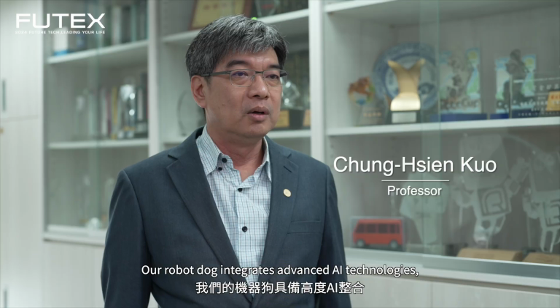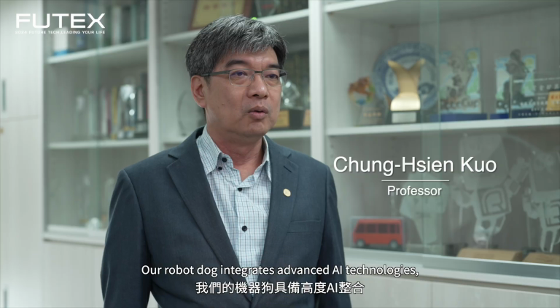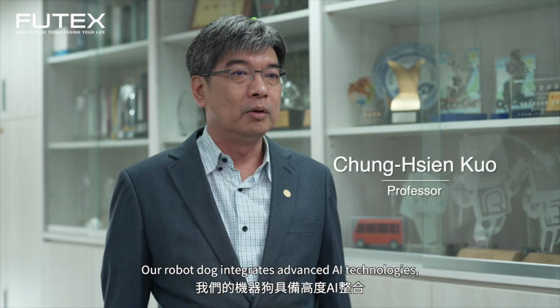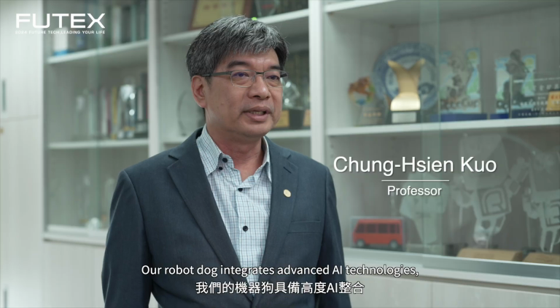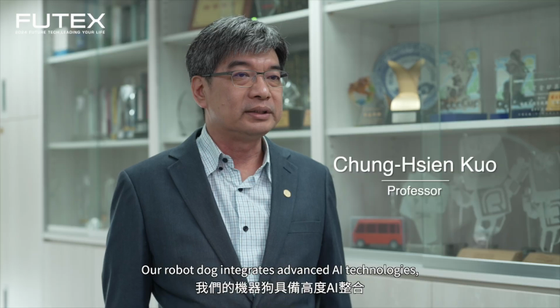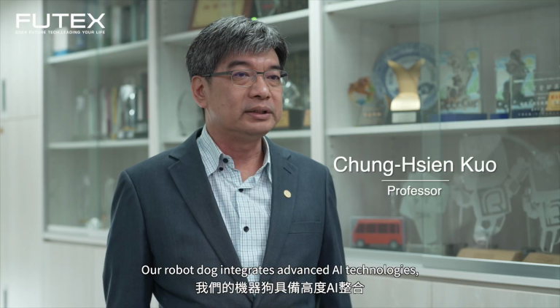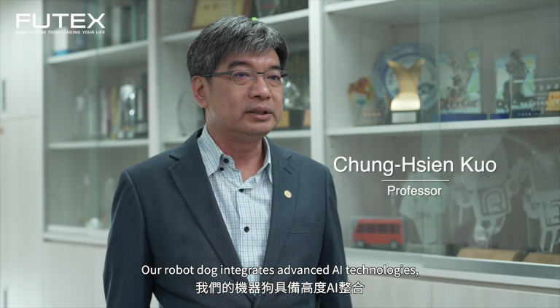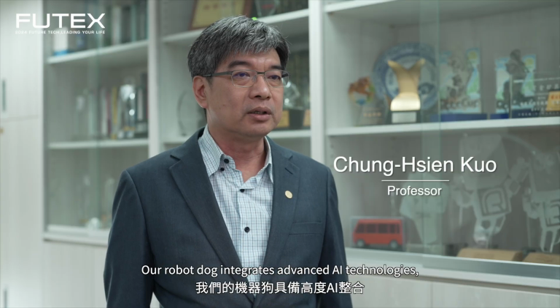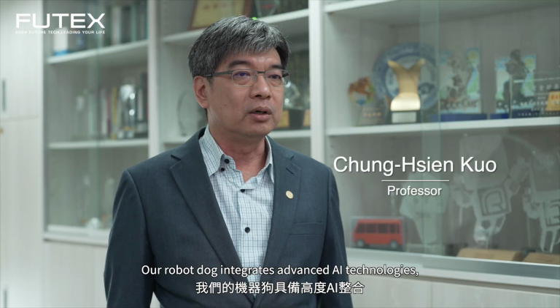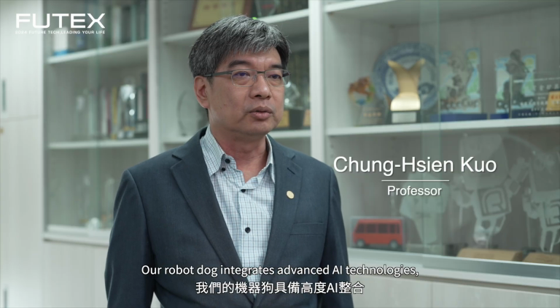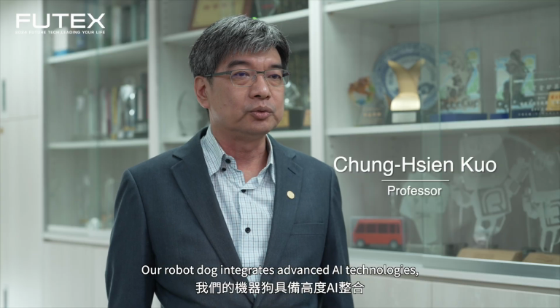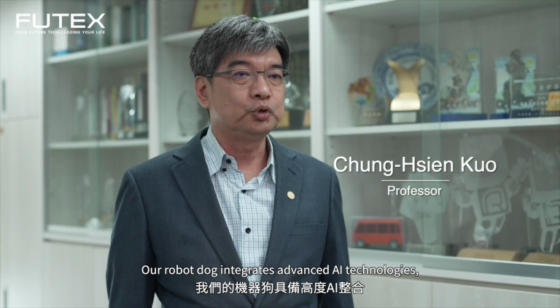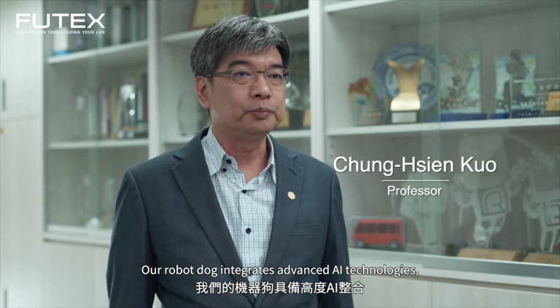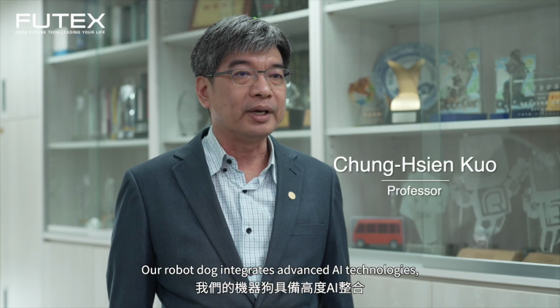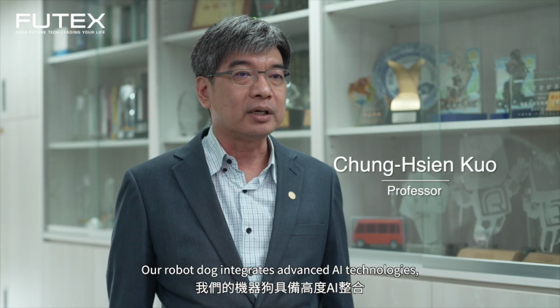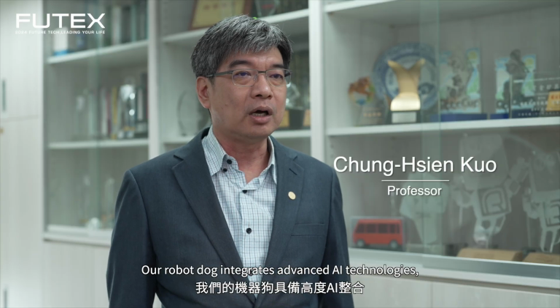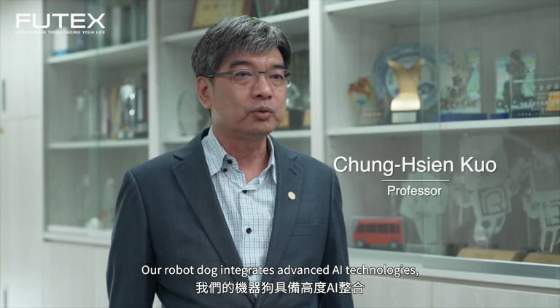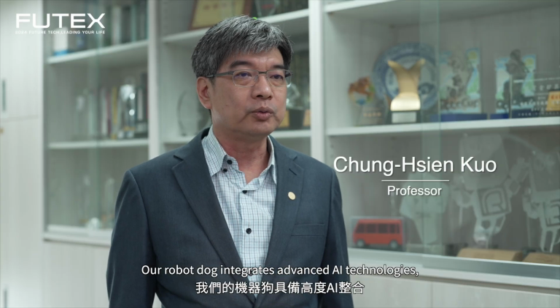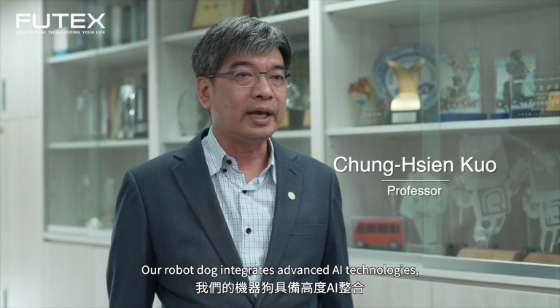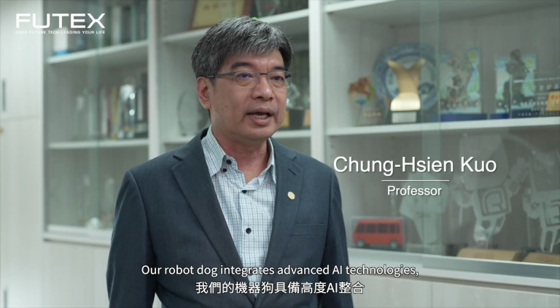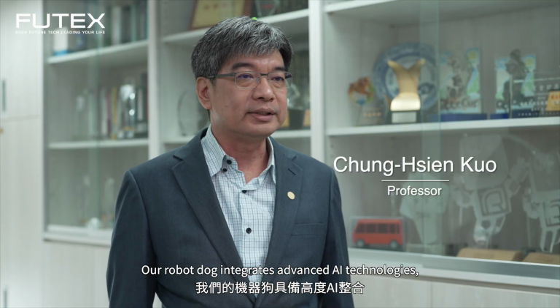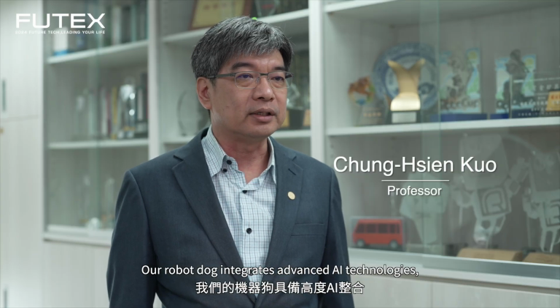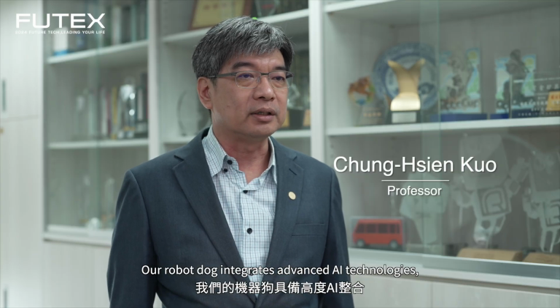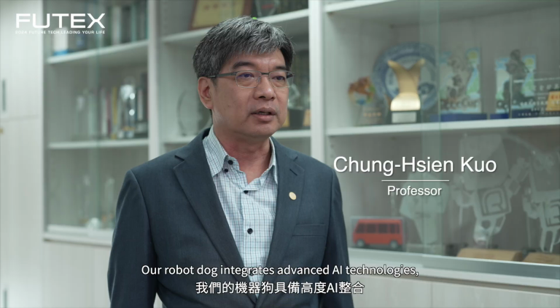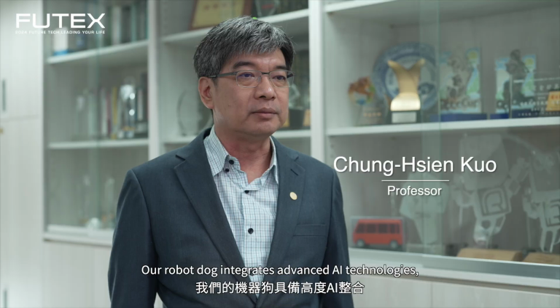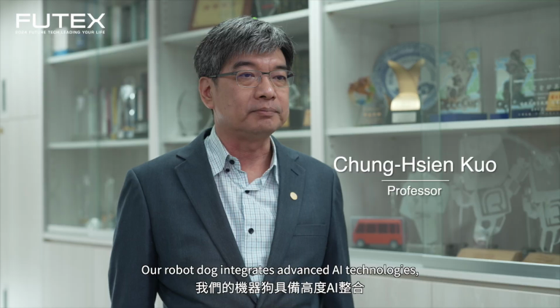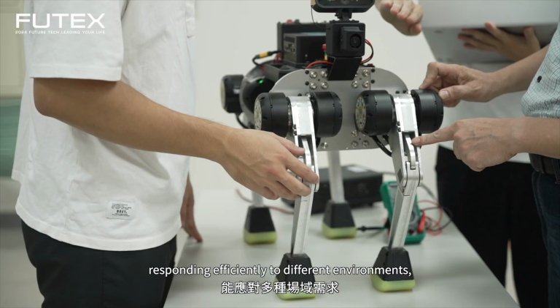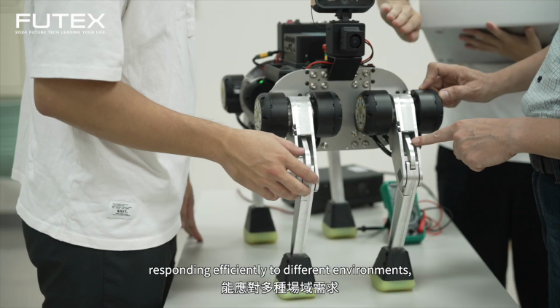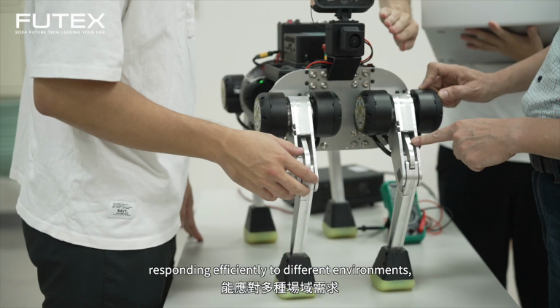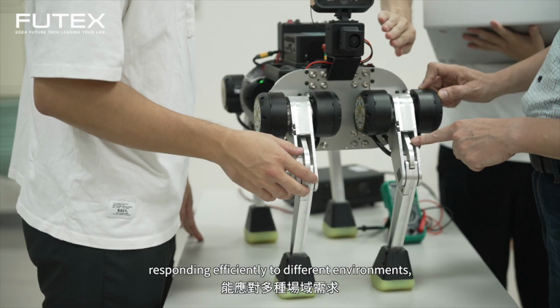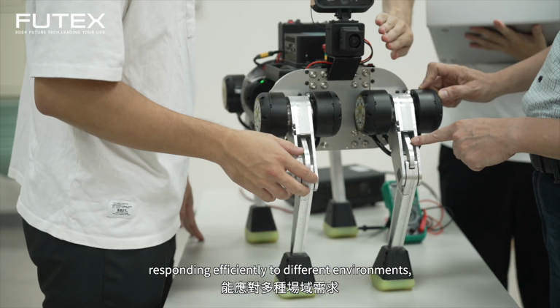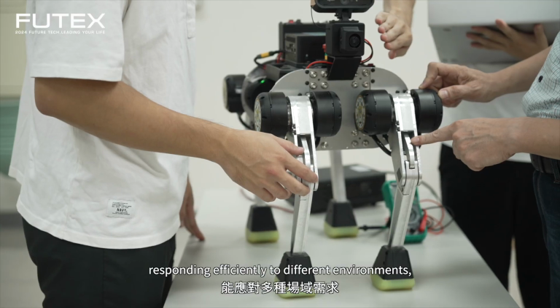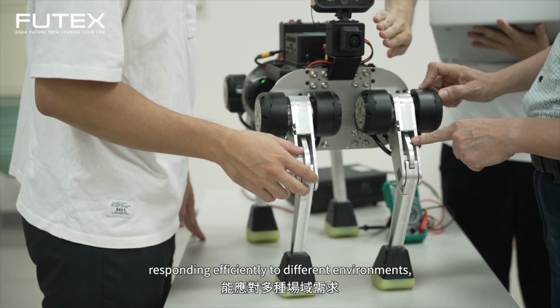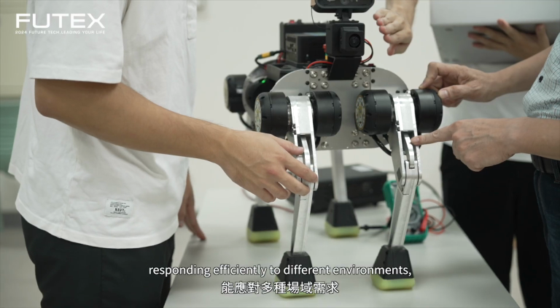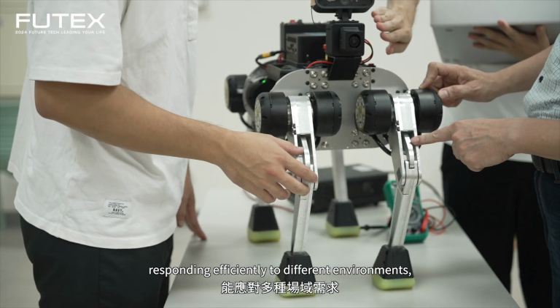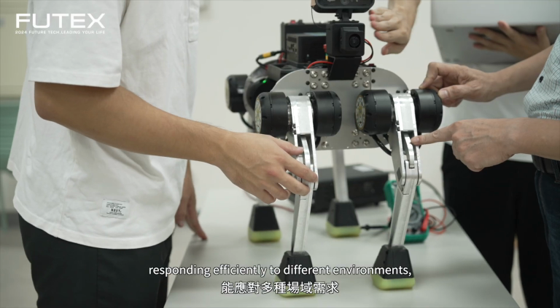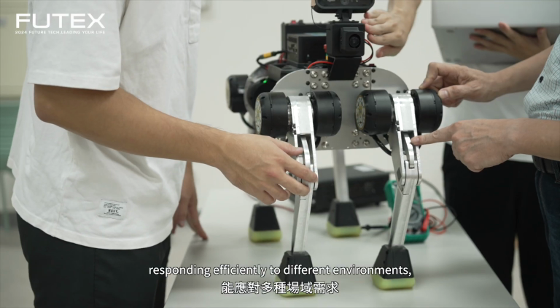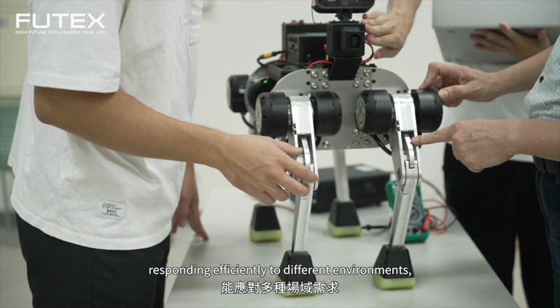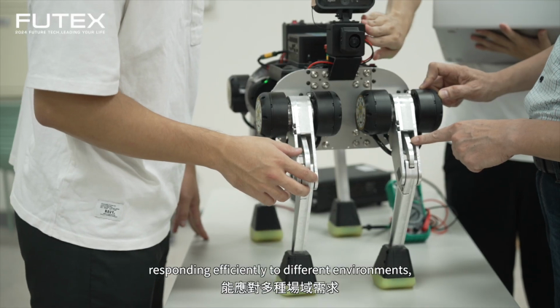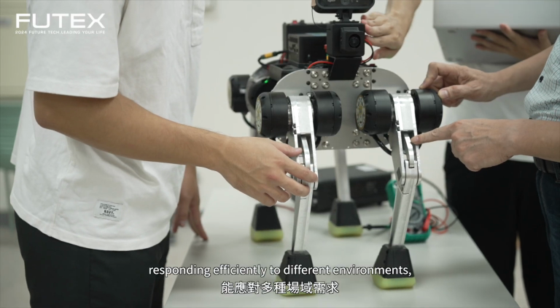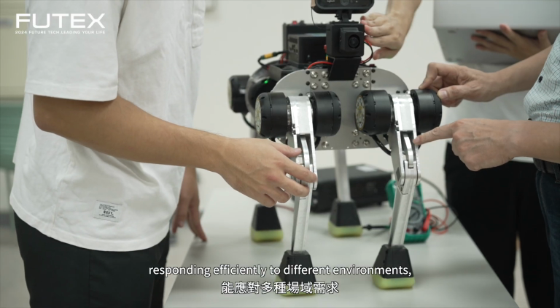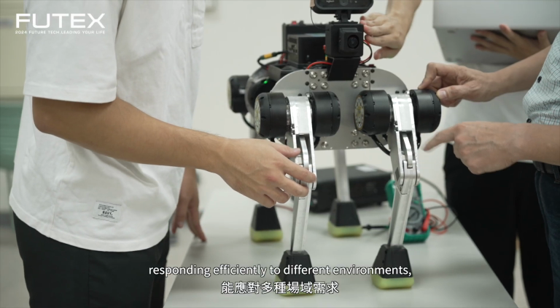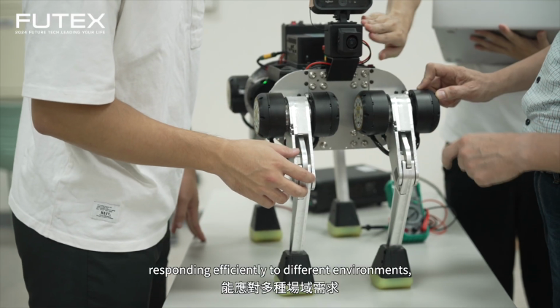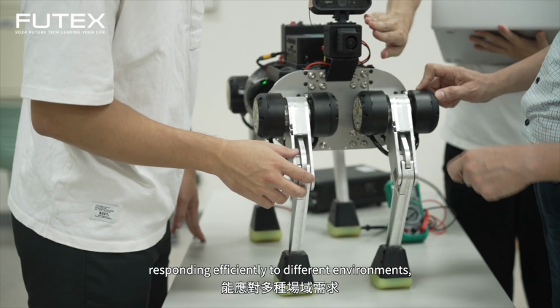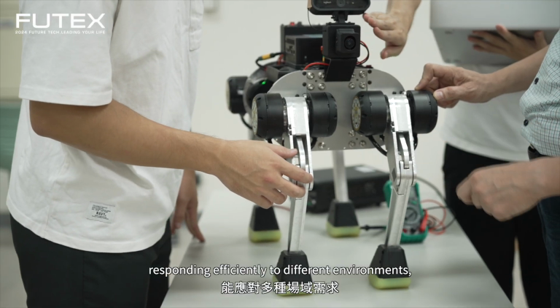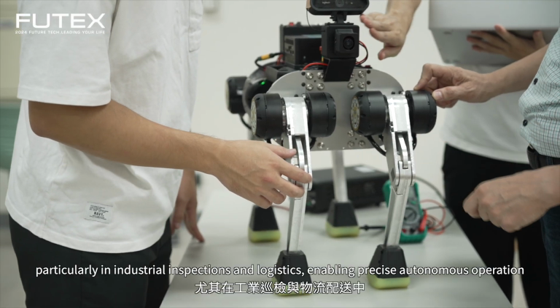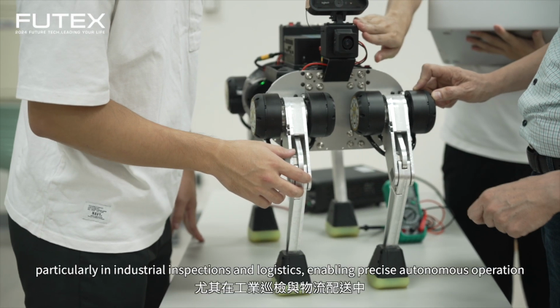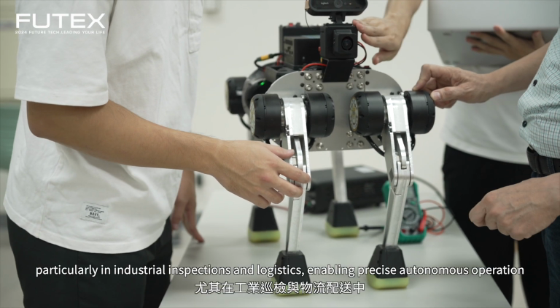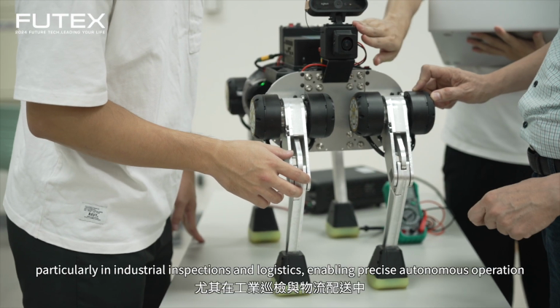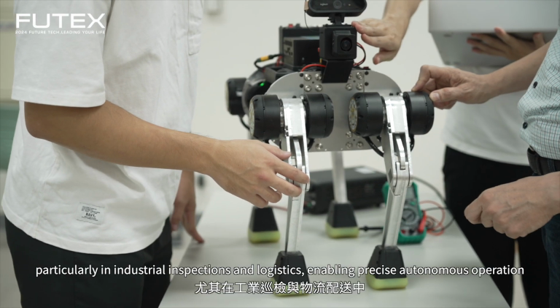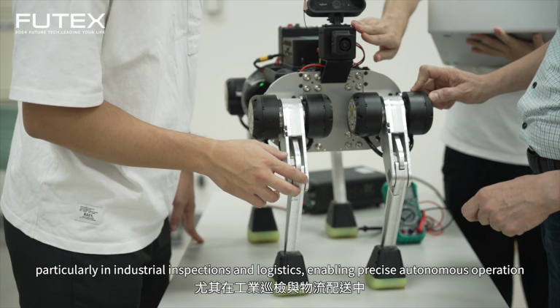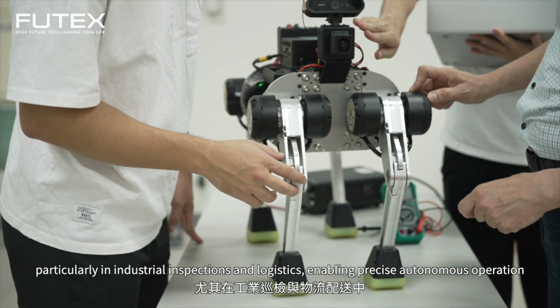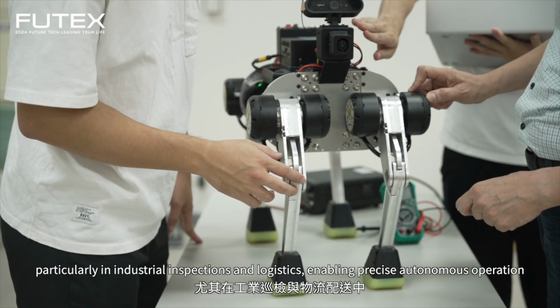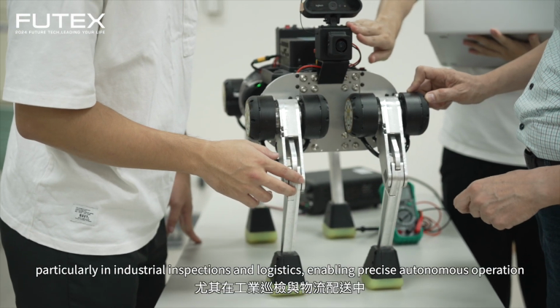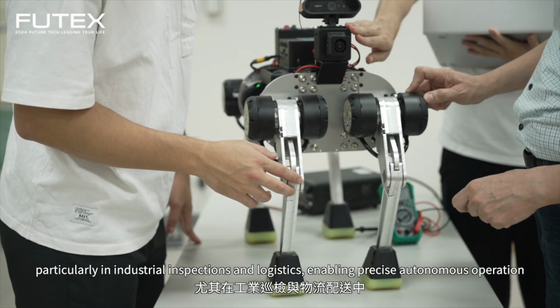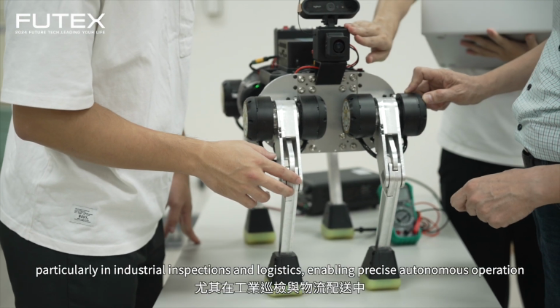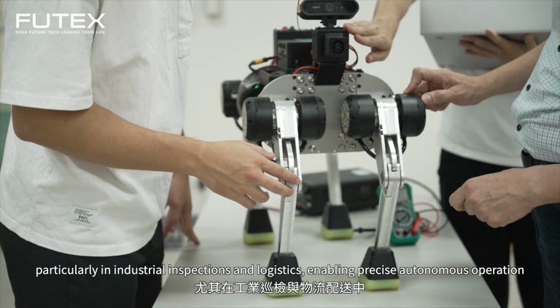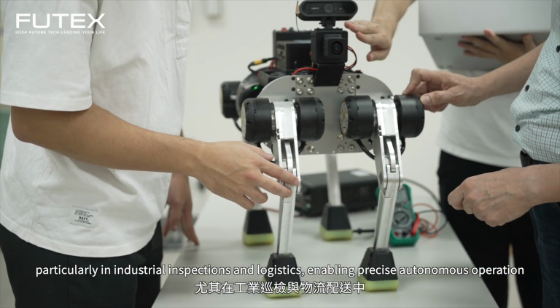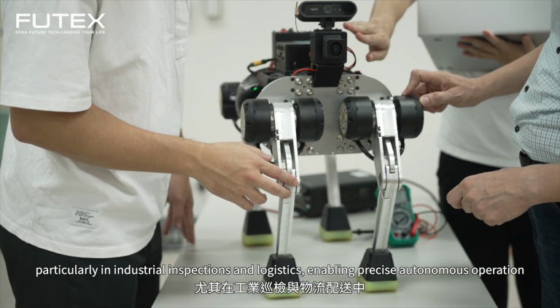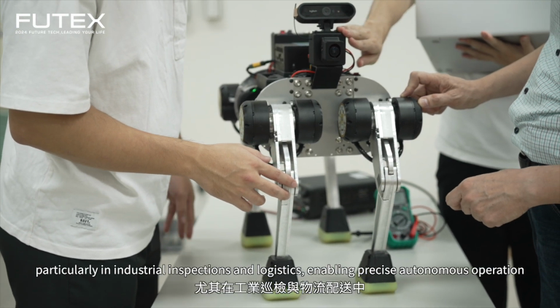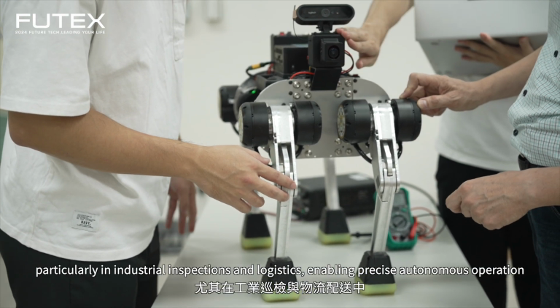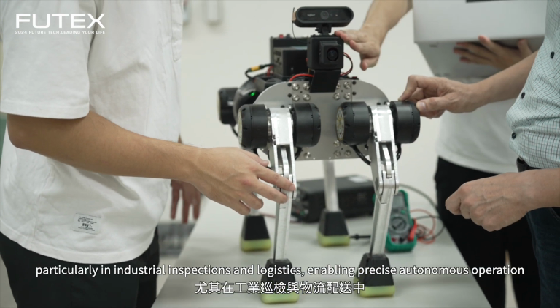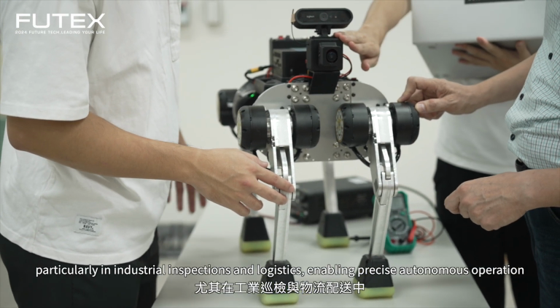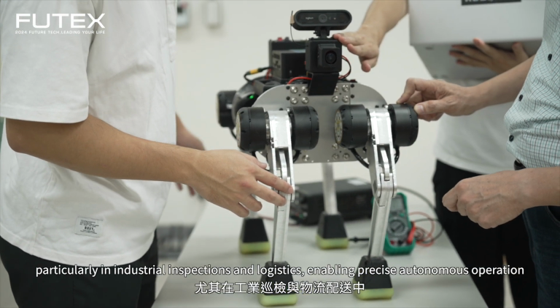Our machines have a highly capable AI that can address several areas of demand, especially in industrial and industrial equipment applications.